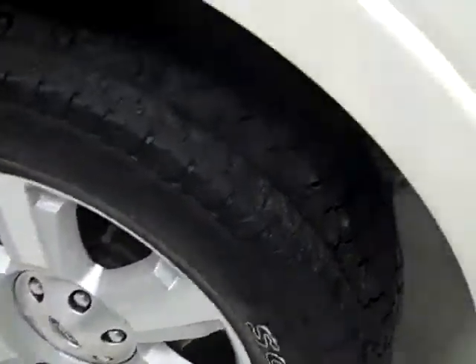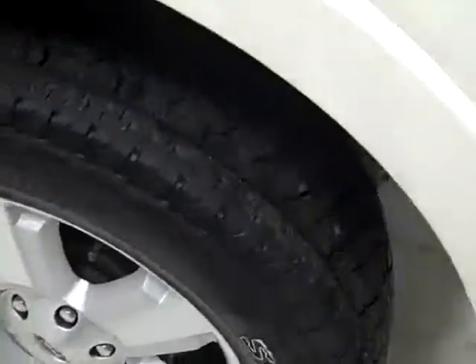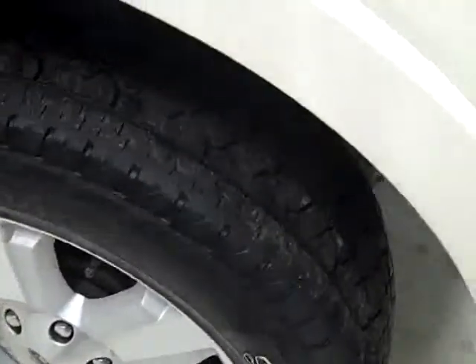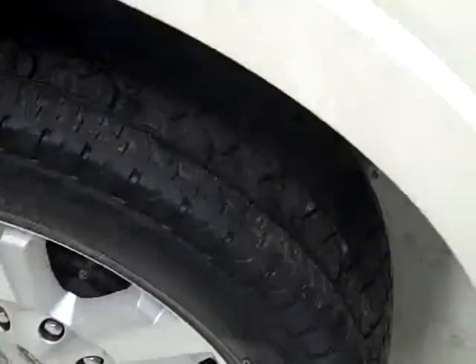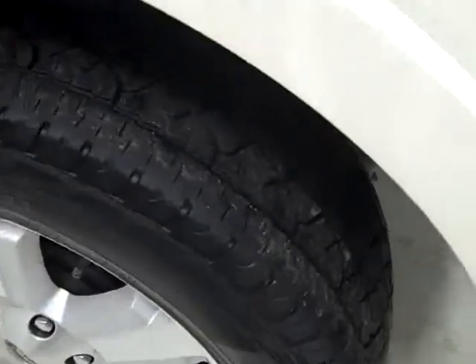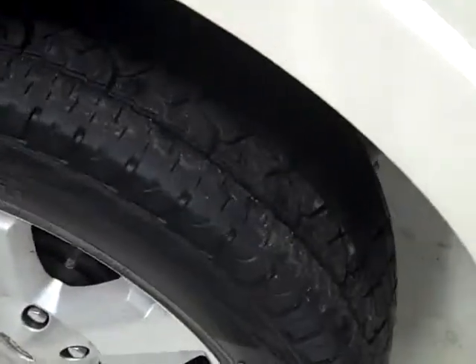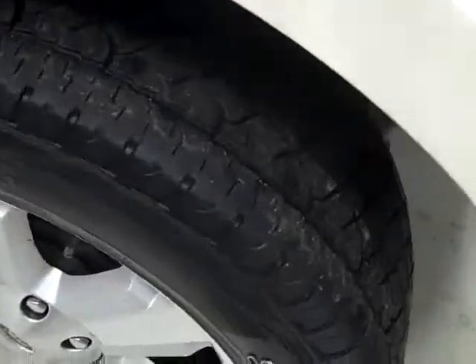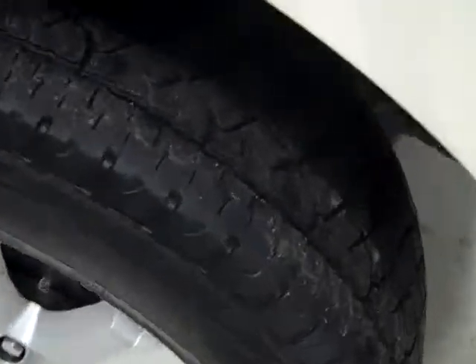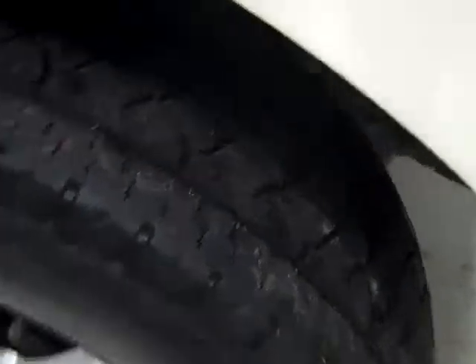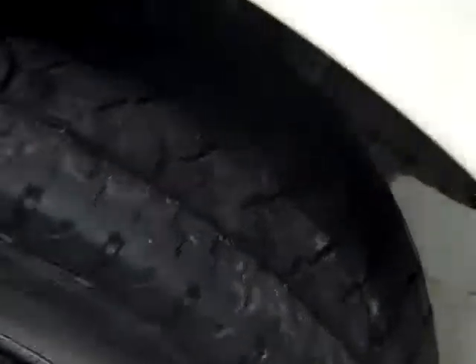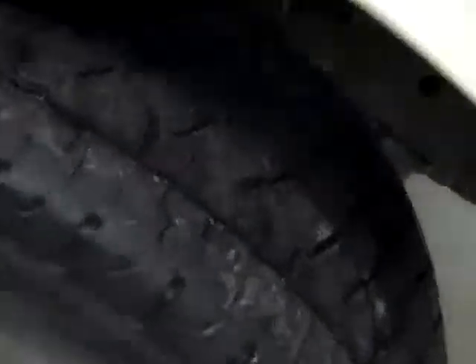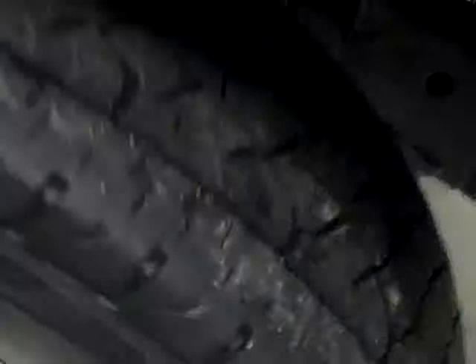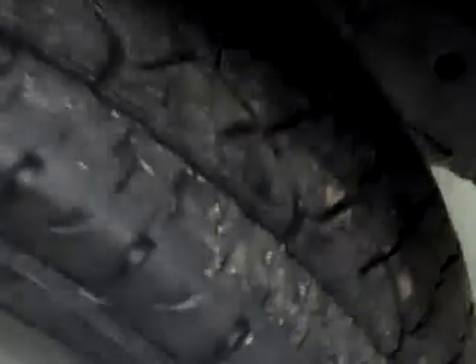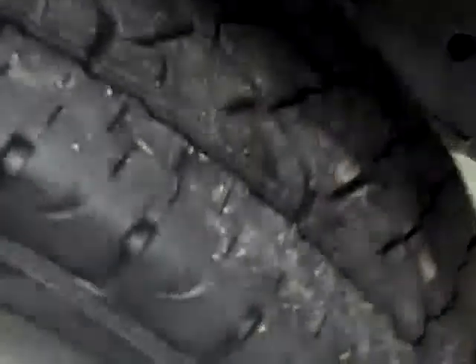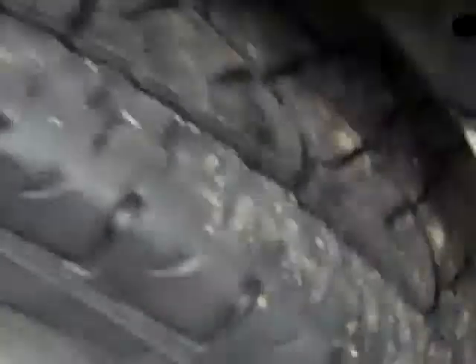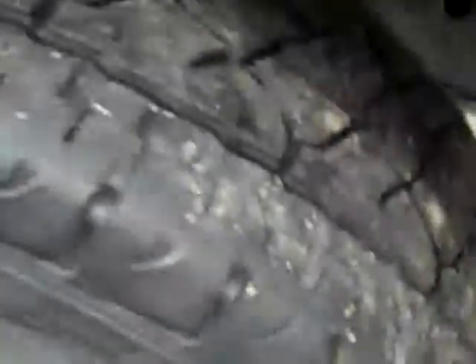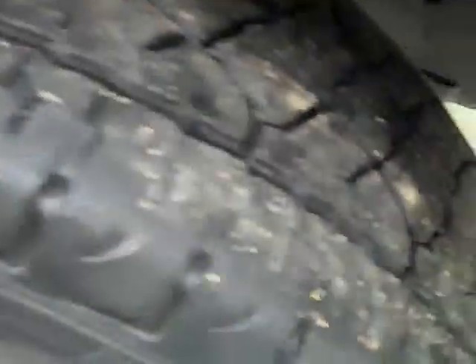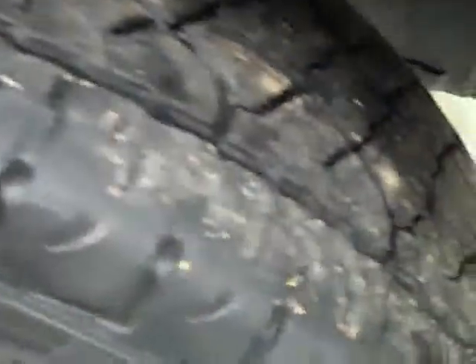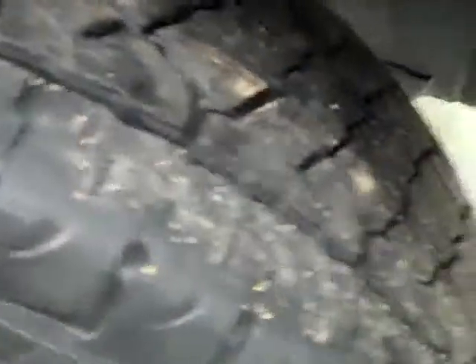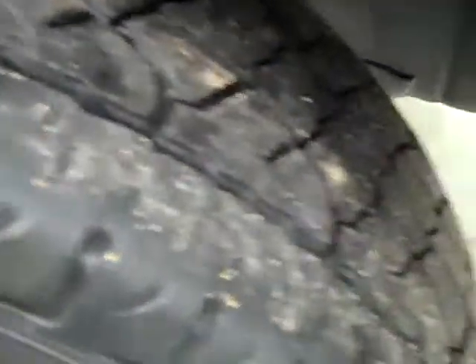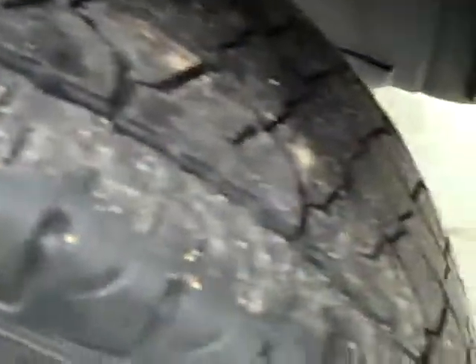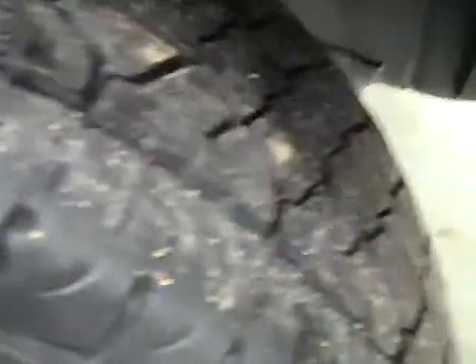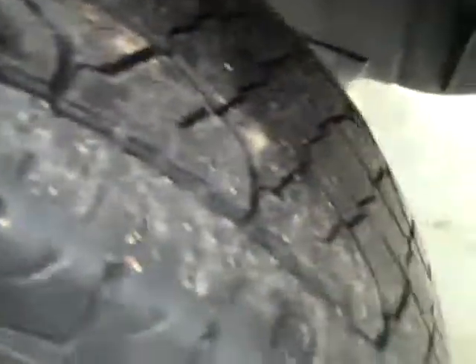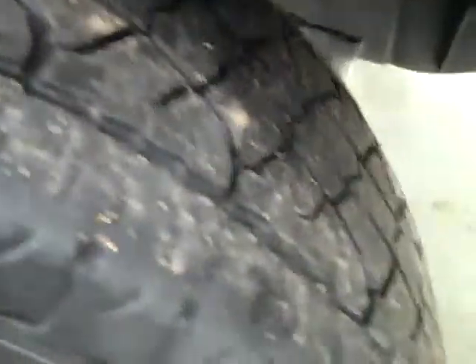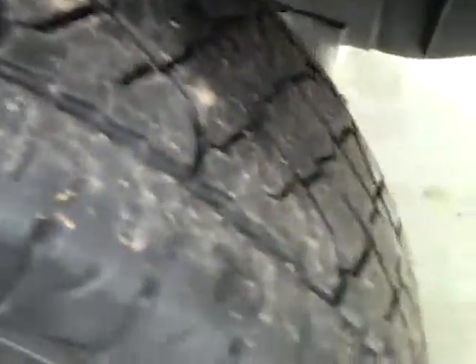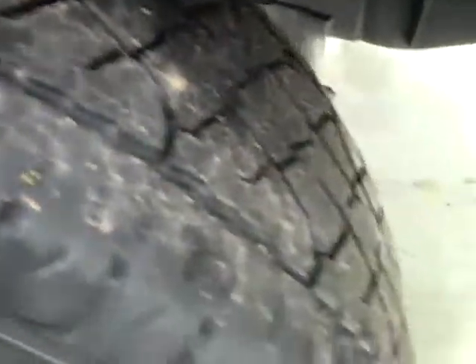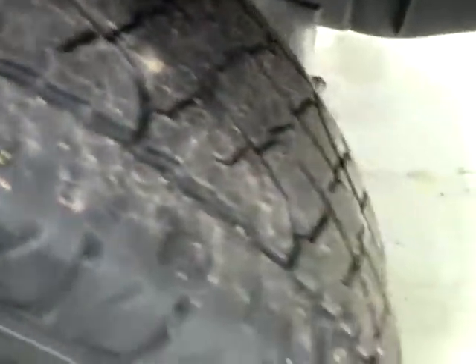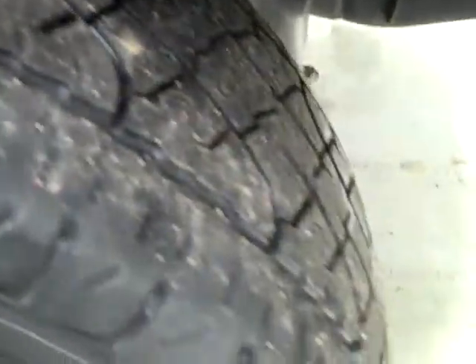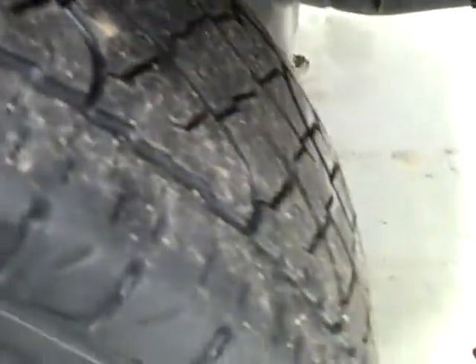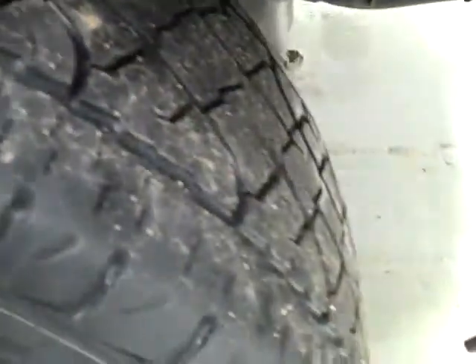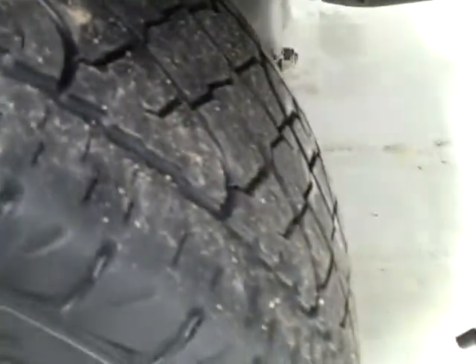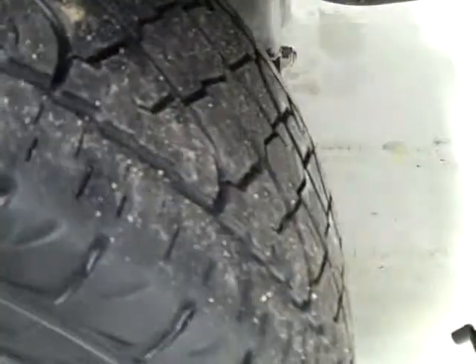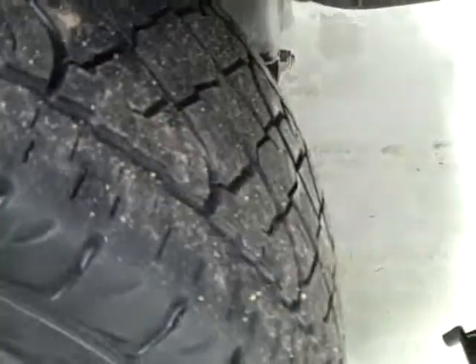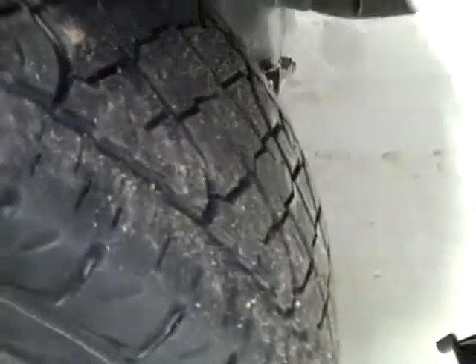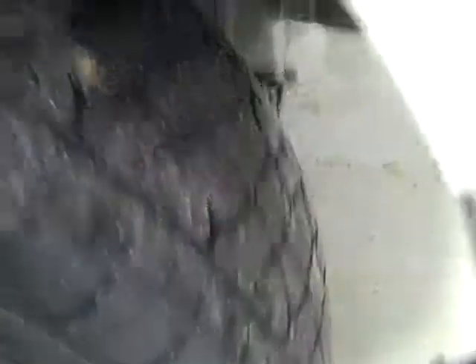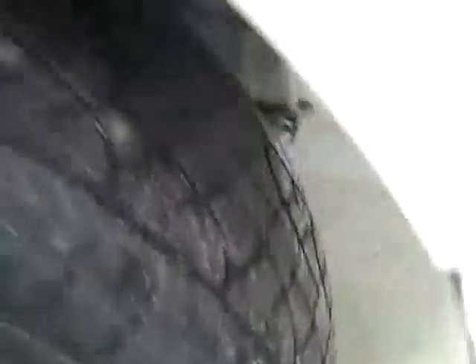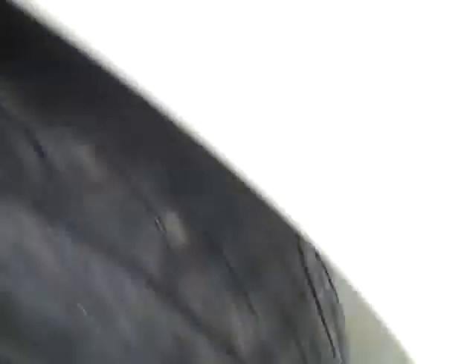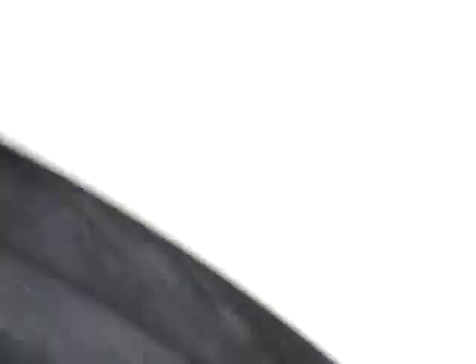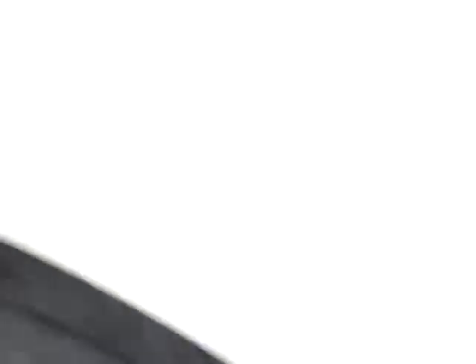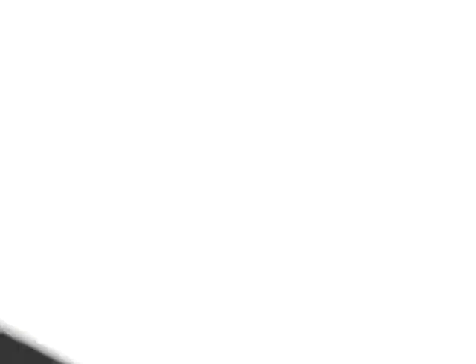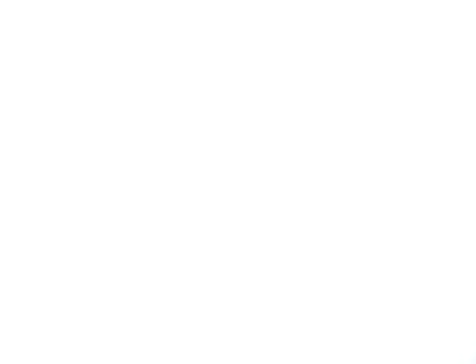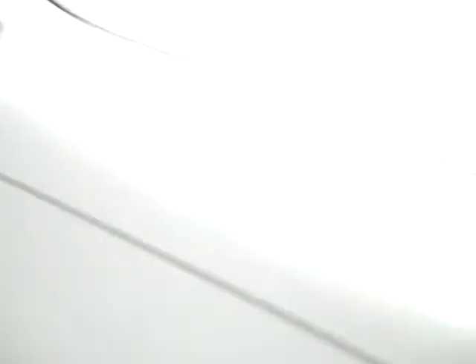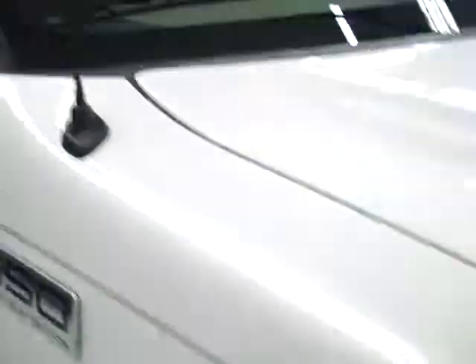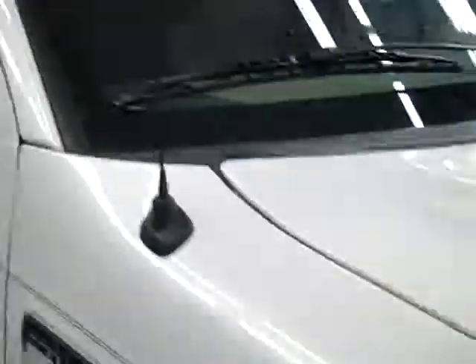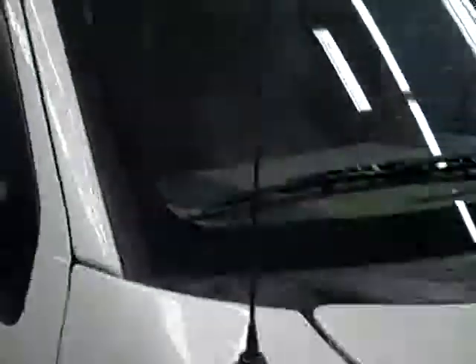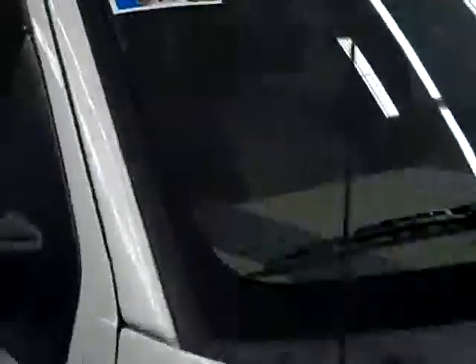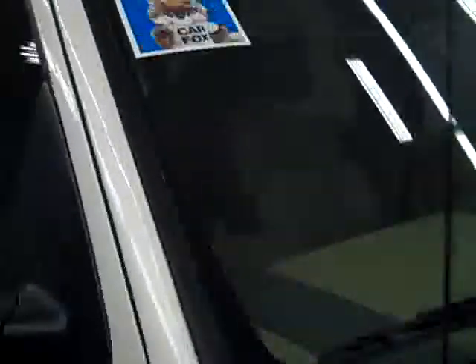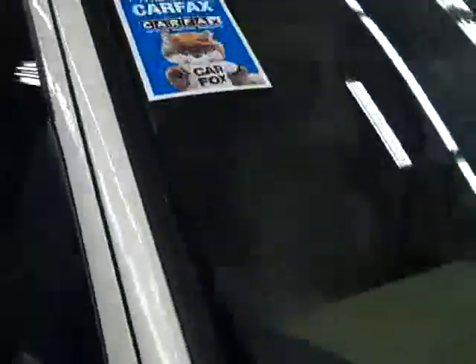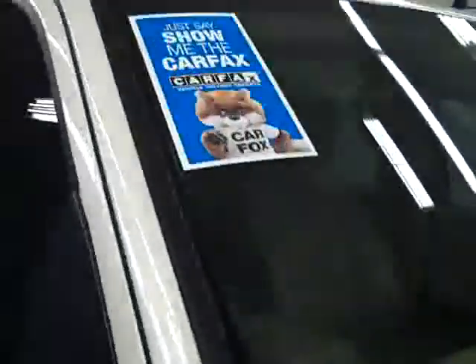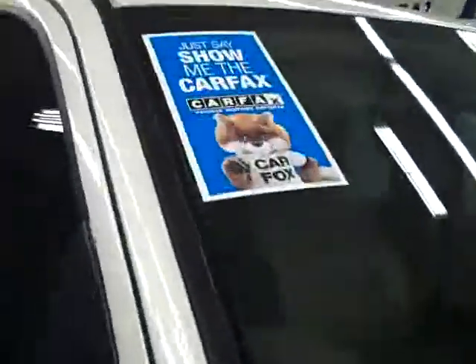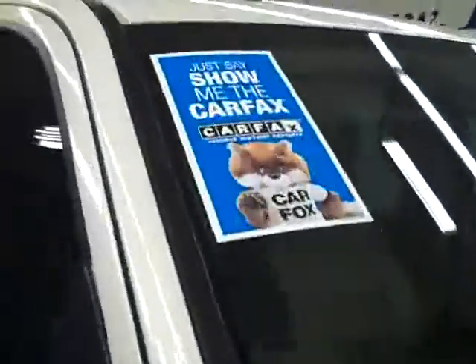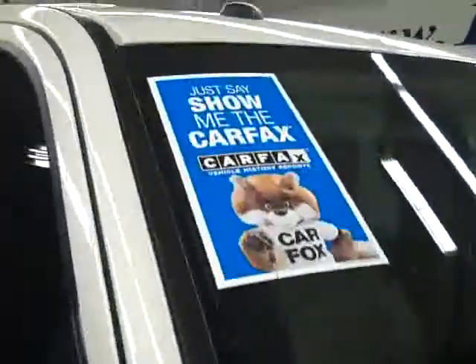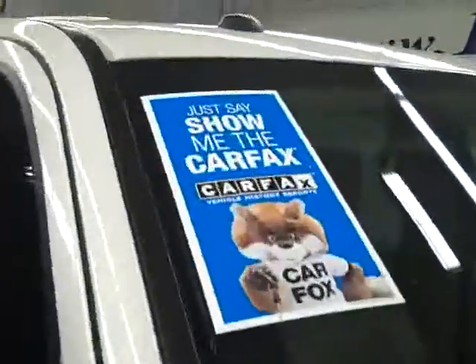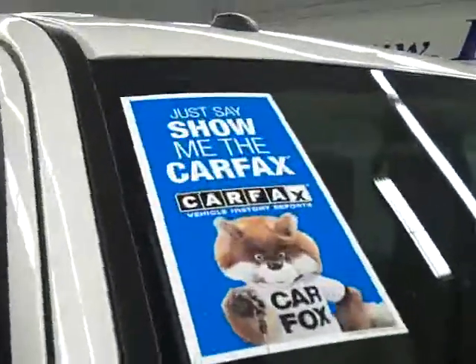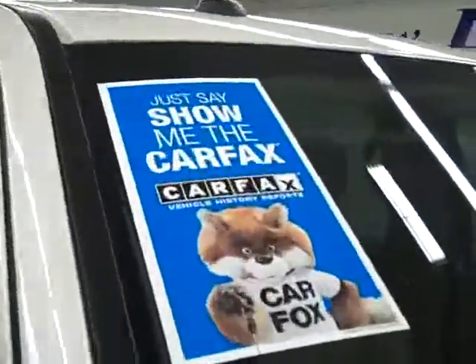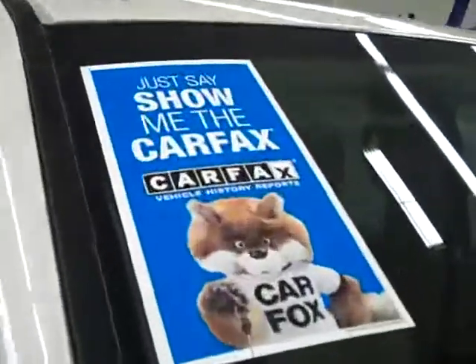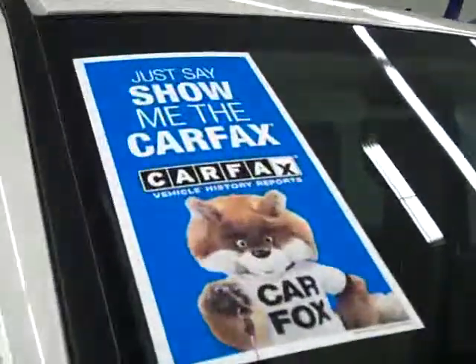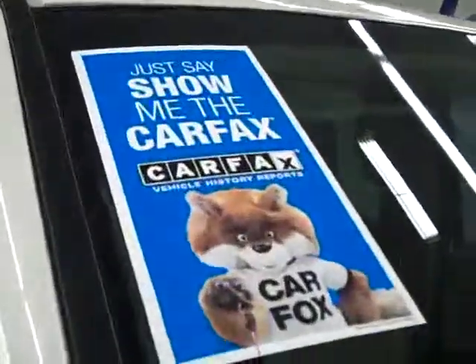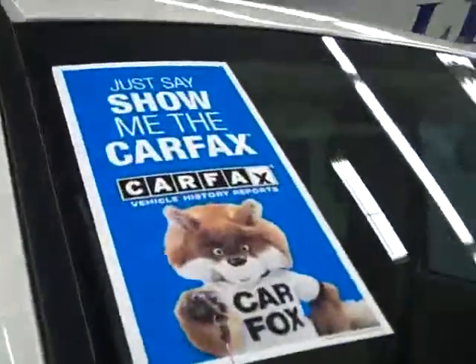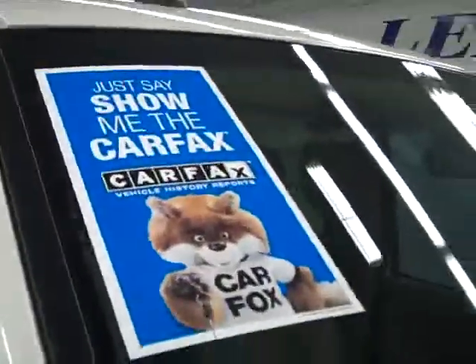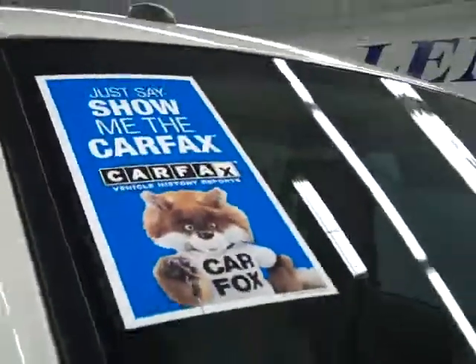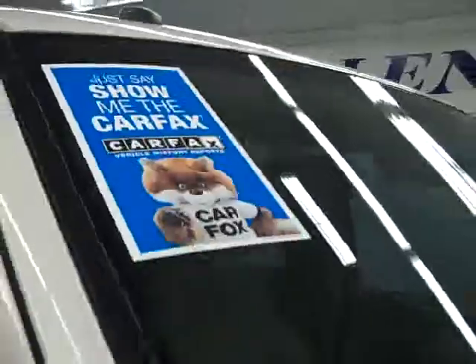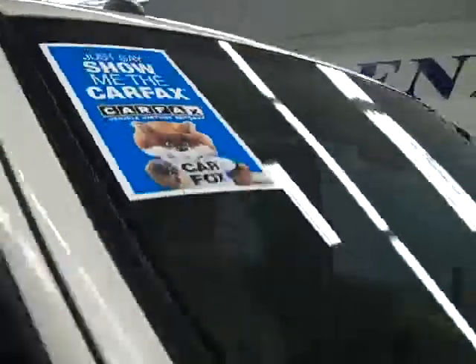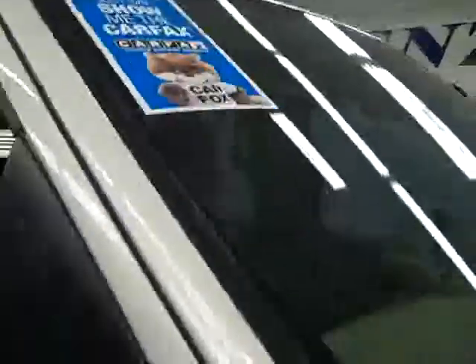These Pirelli Scorpion ATR tires have right around 50% of their tread. This vehicle also has a clean Carfax.